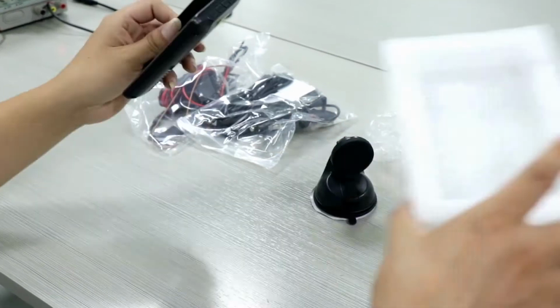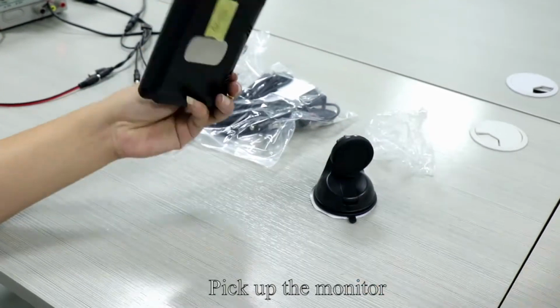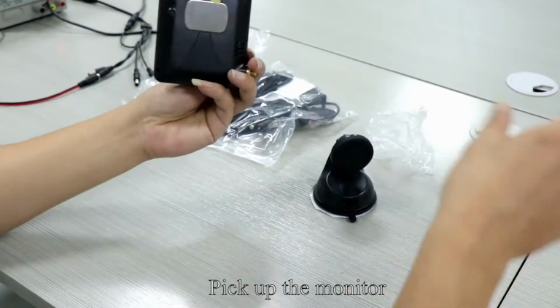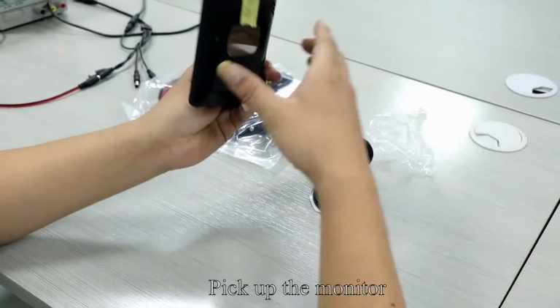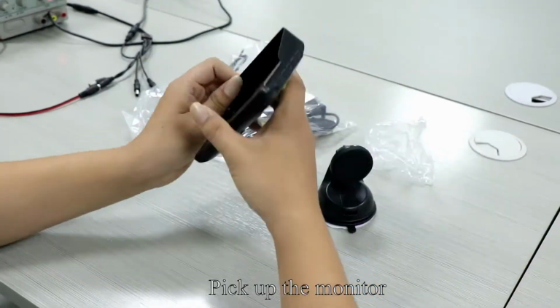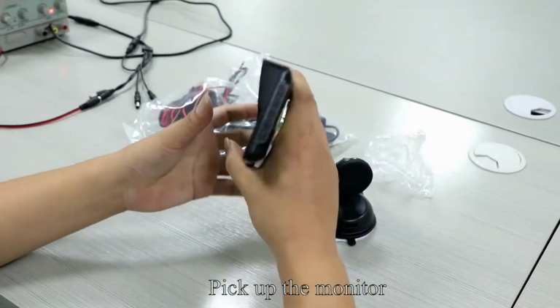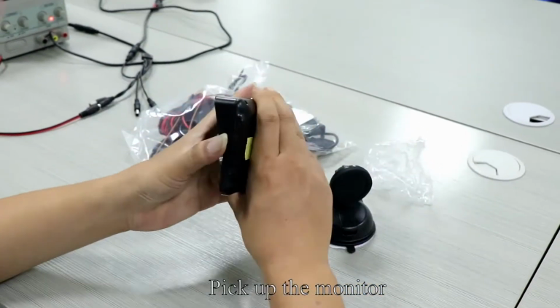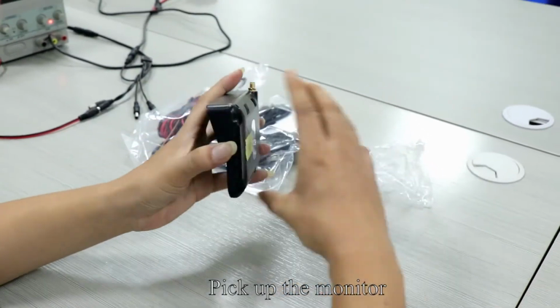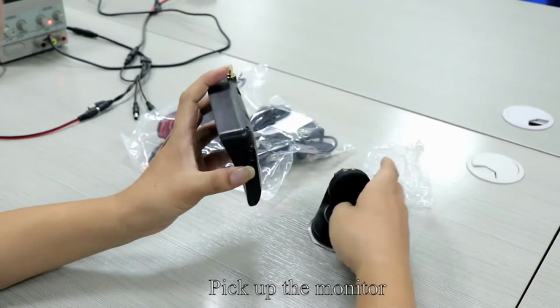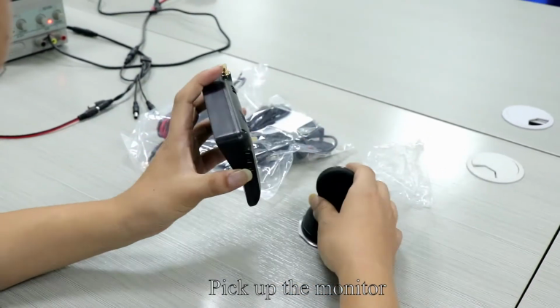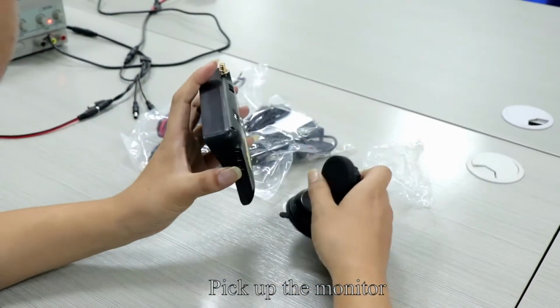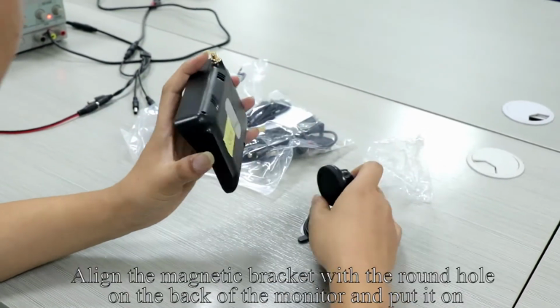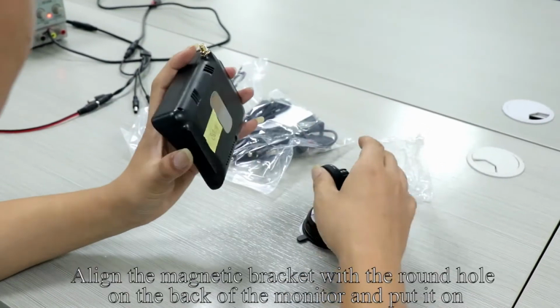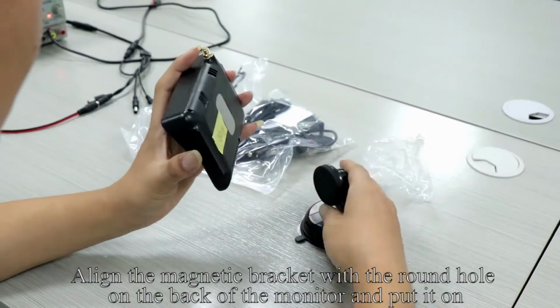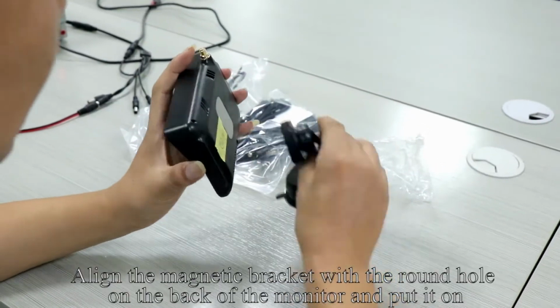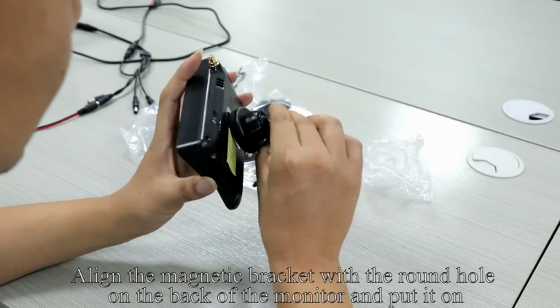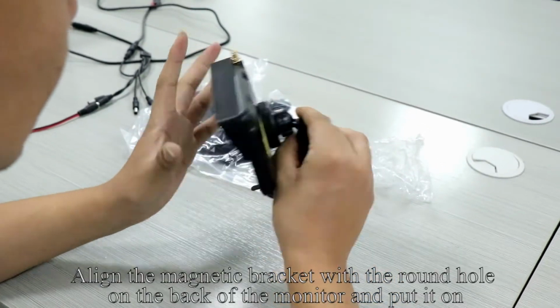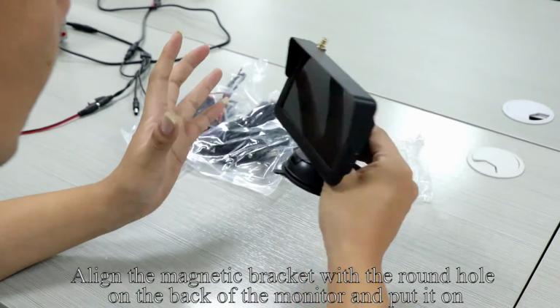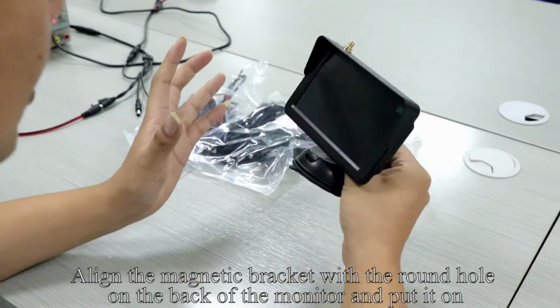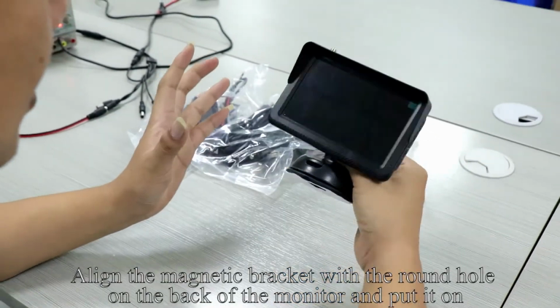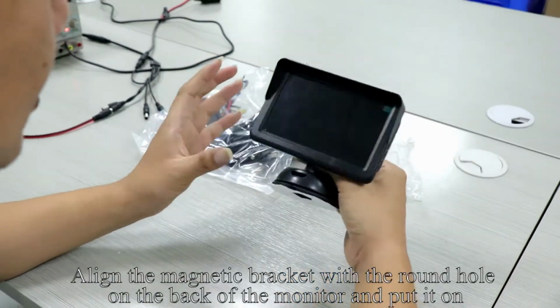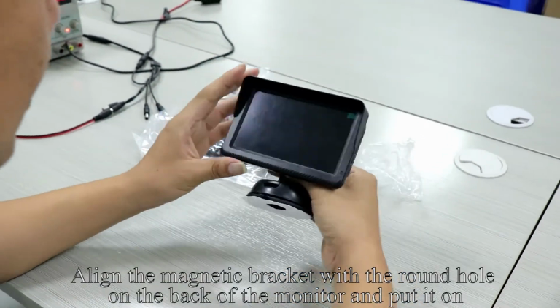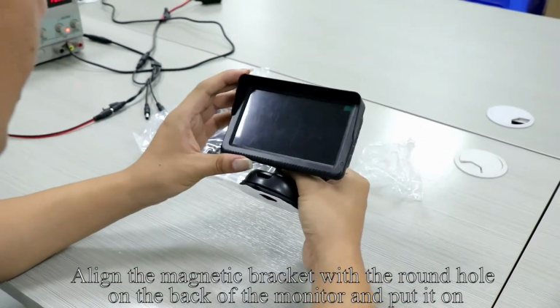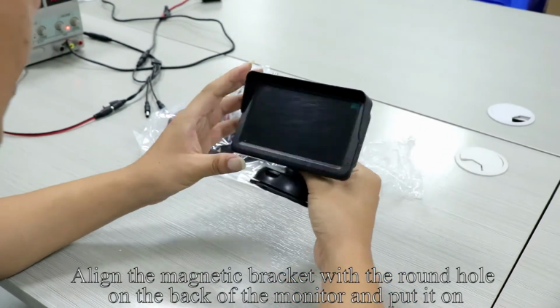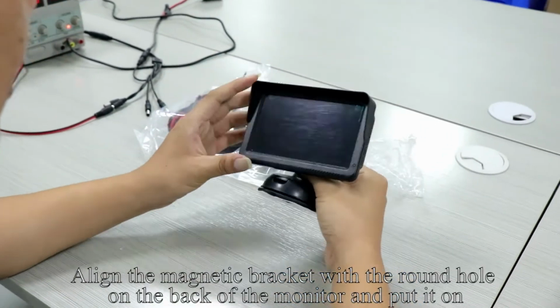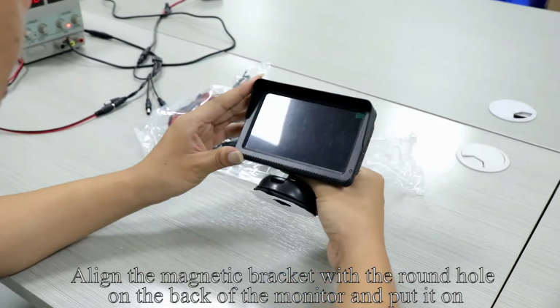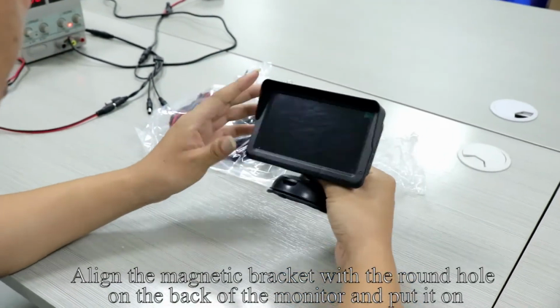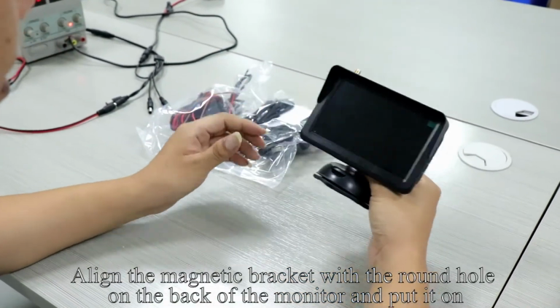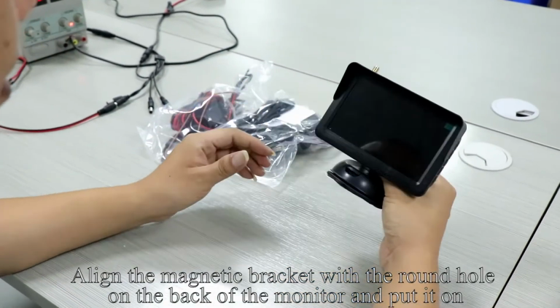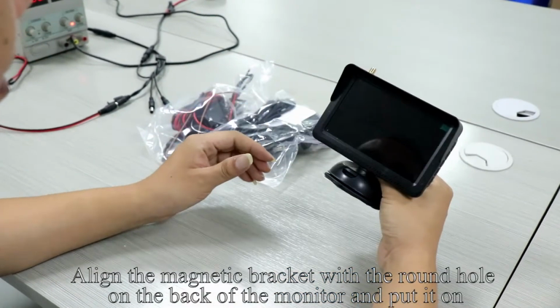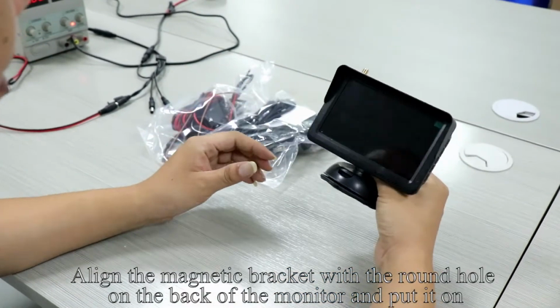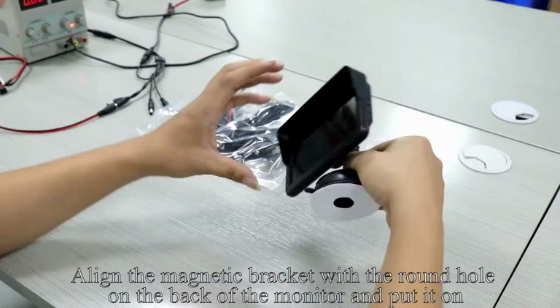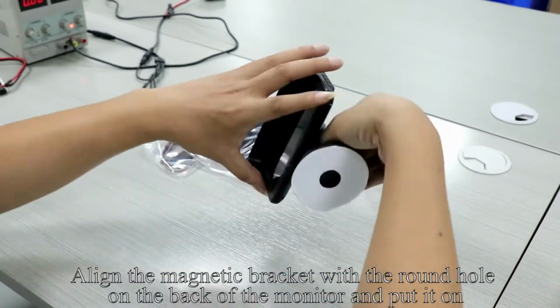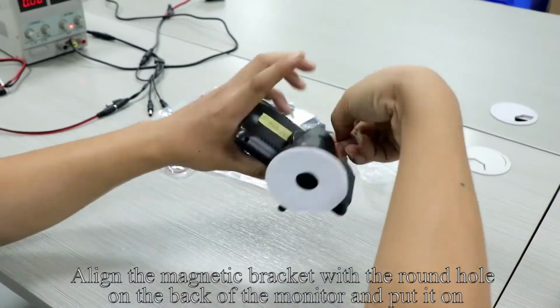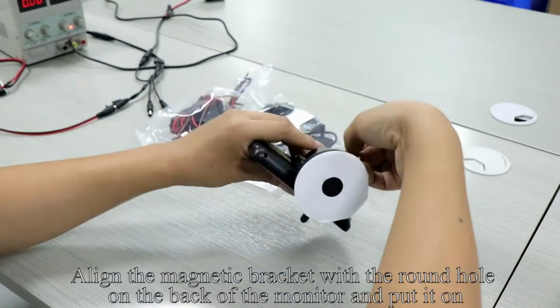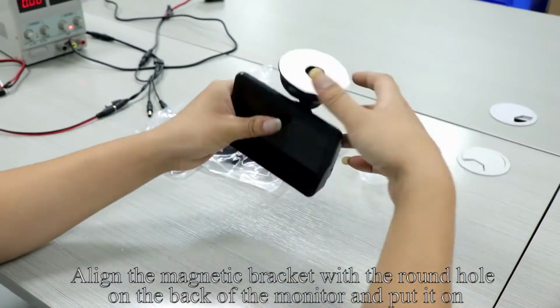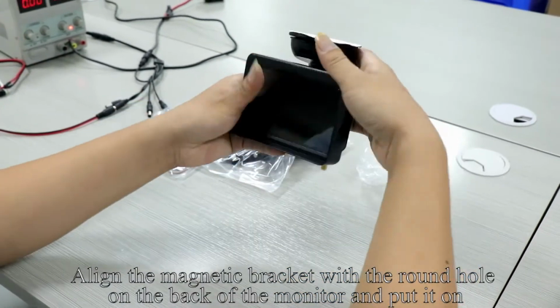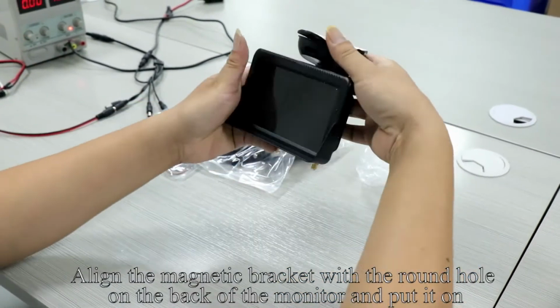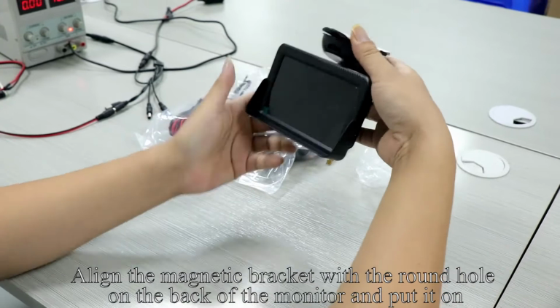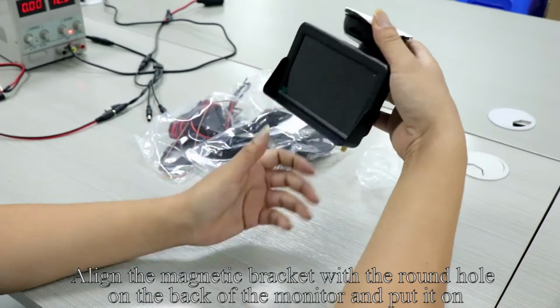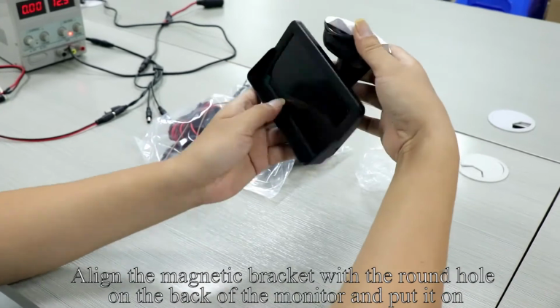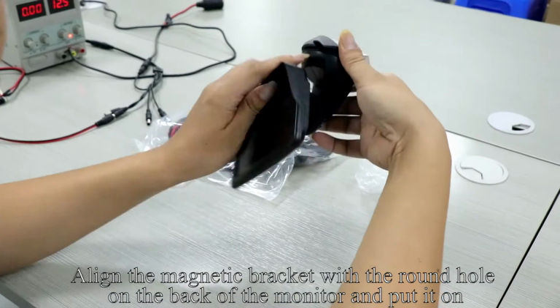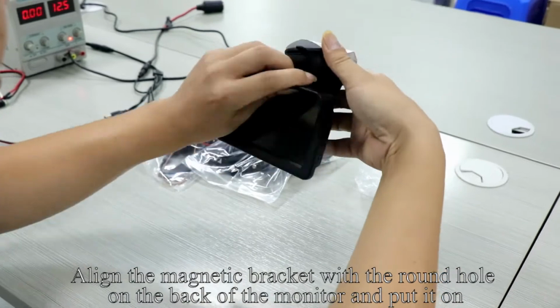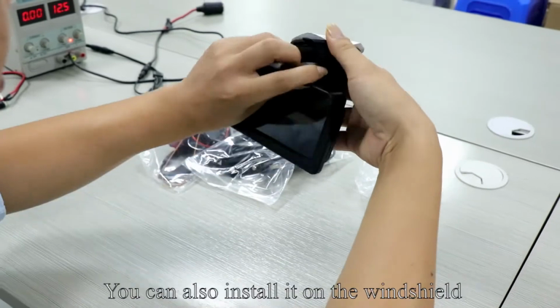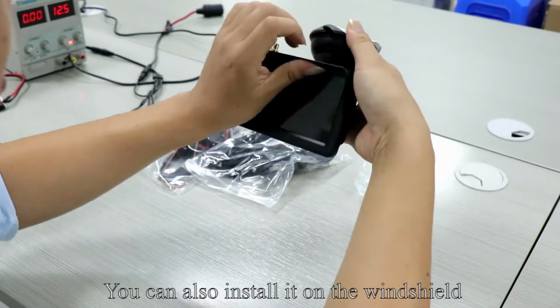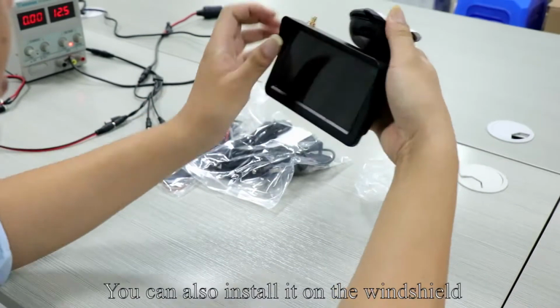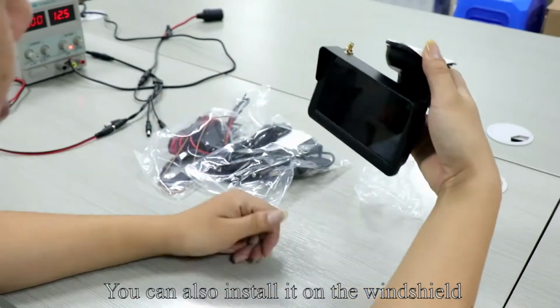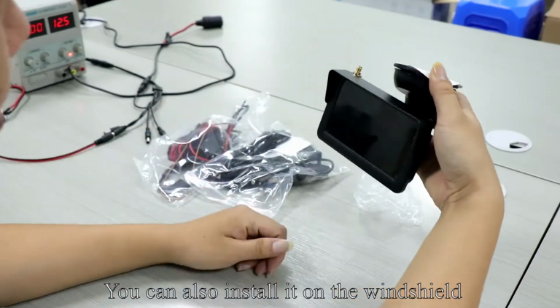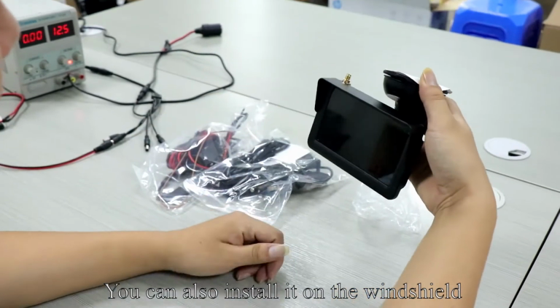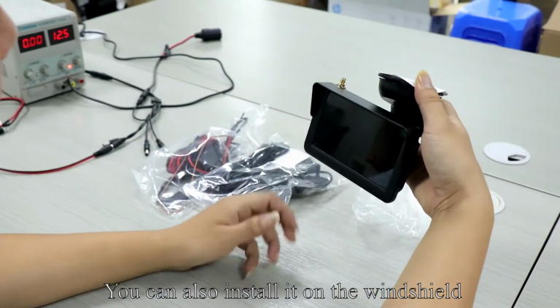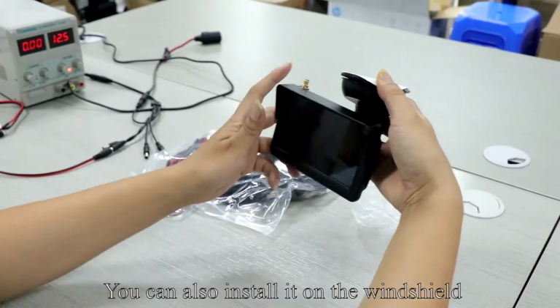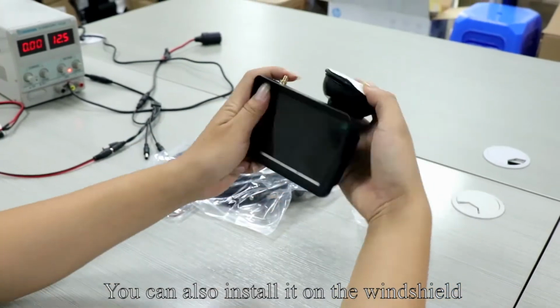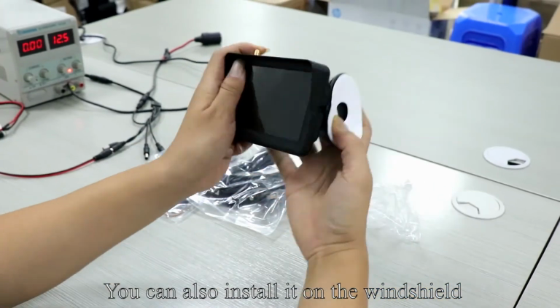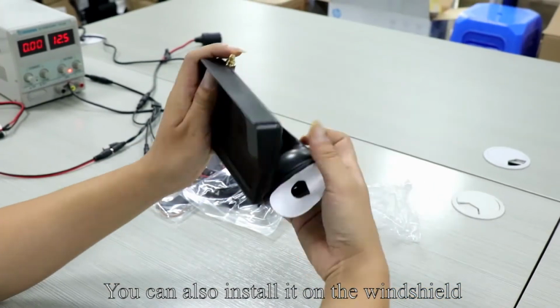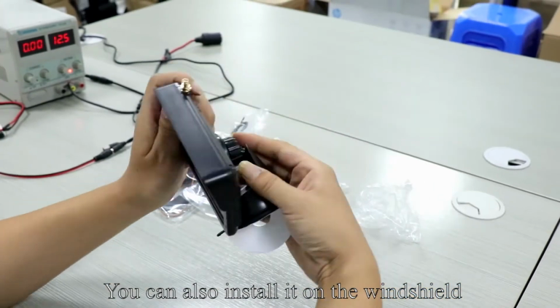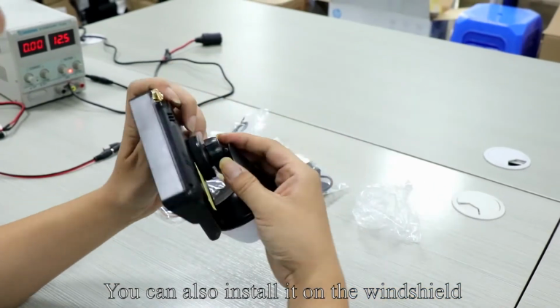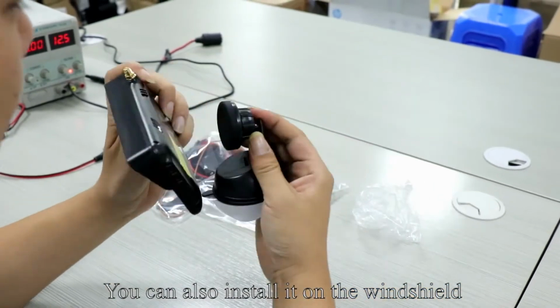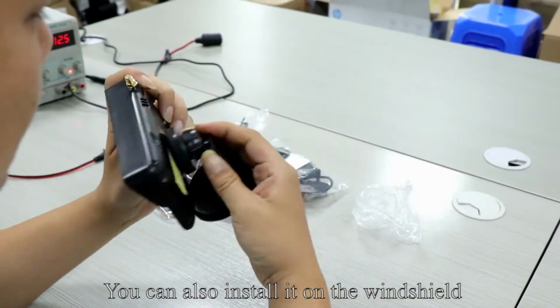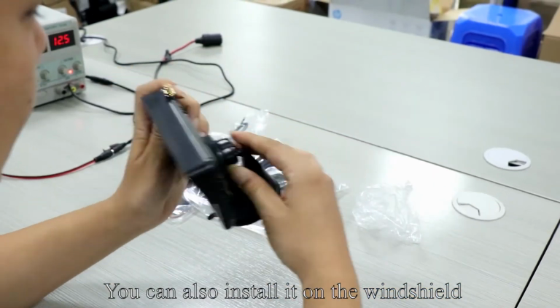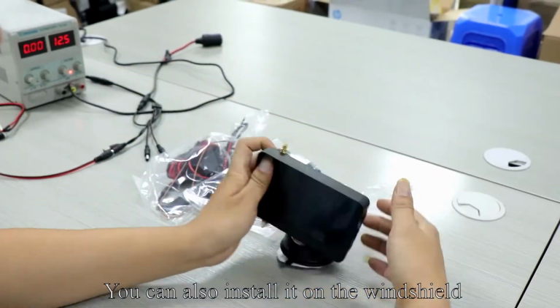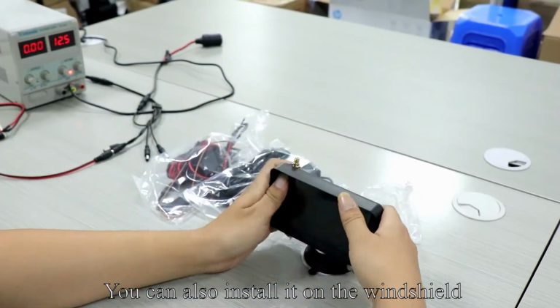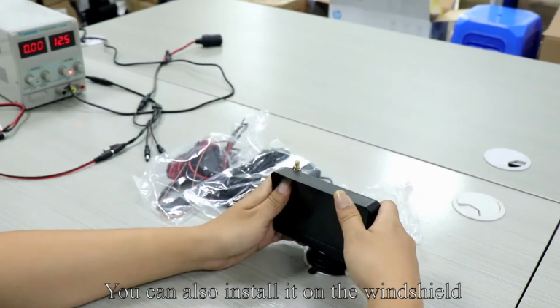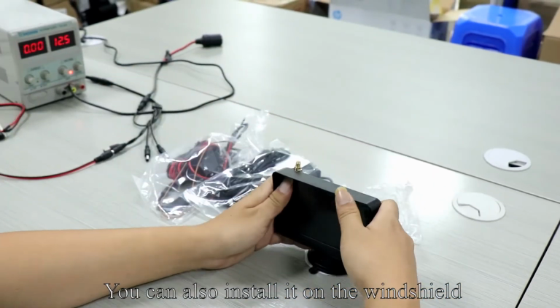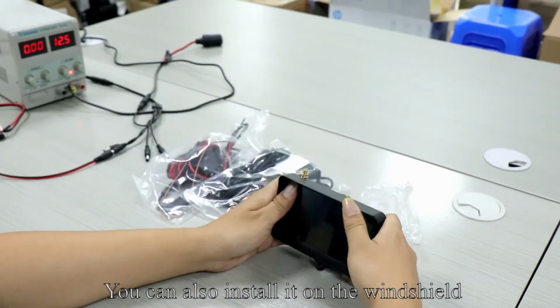Pick up the monitor. Align the magnetic bracket with the round hole on the back of the monitor and put it on. You can also install it on the windshield.